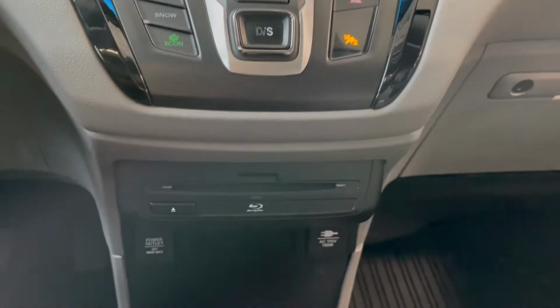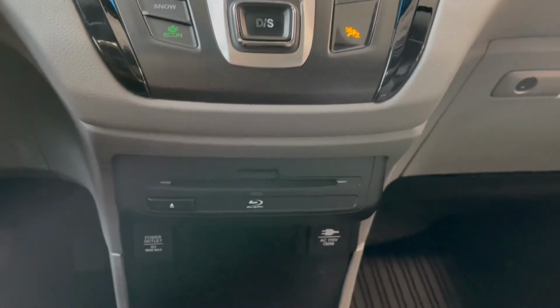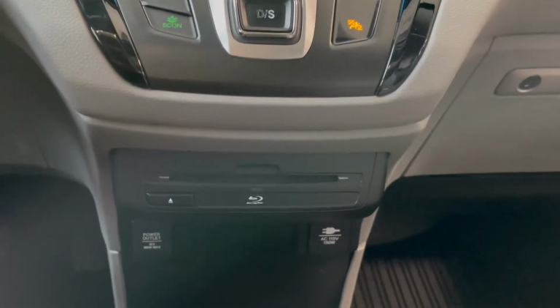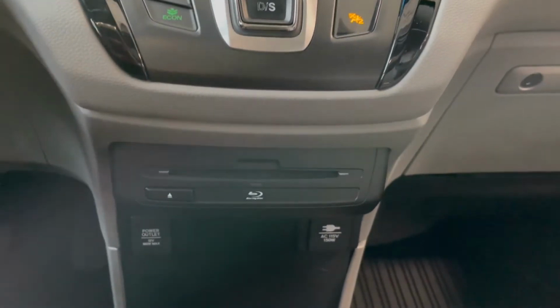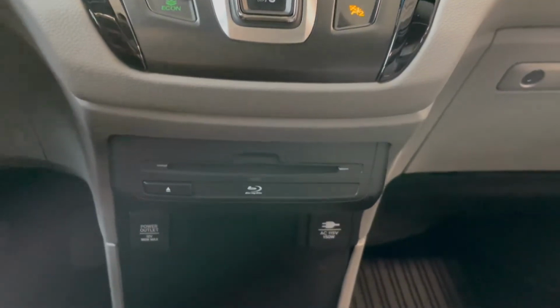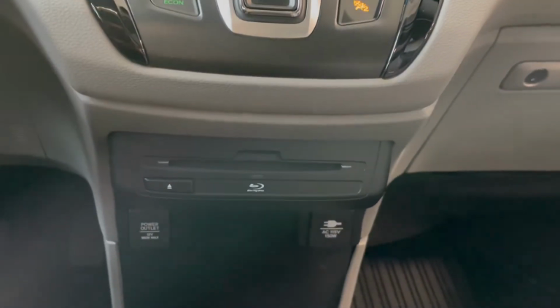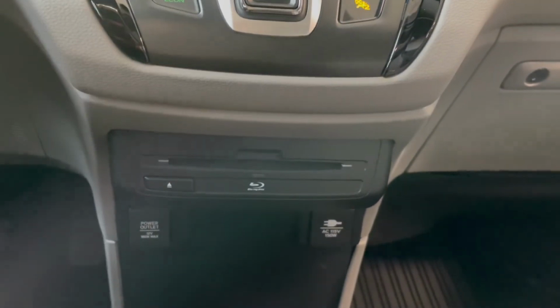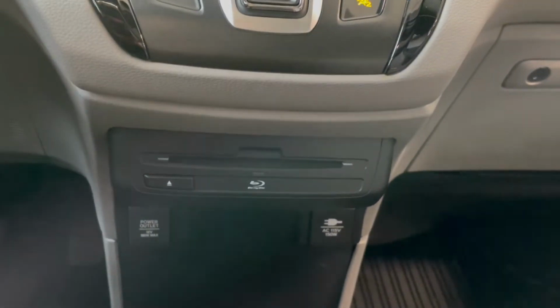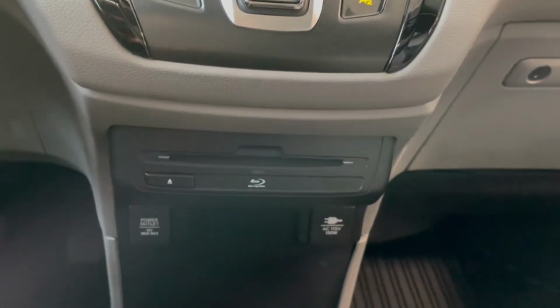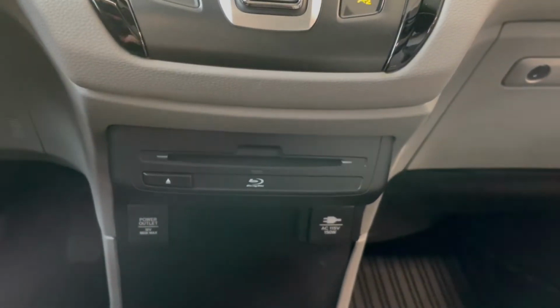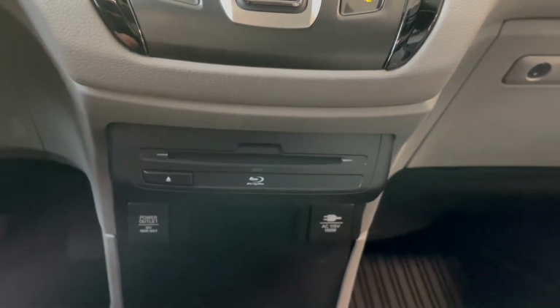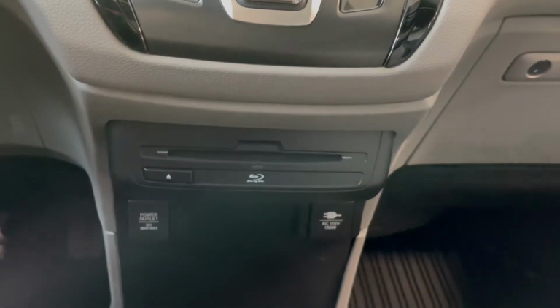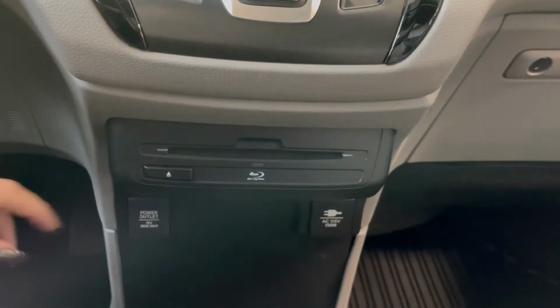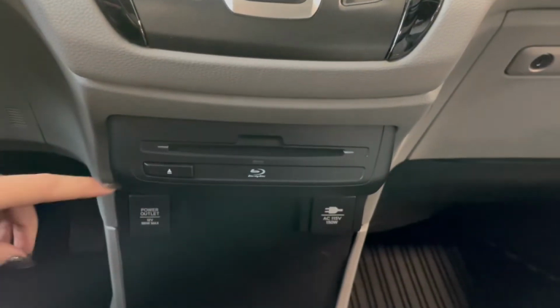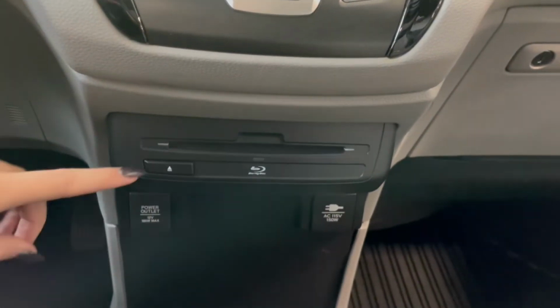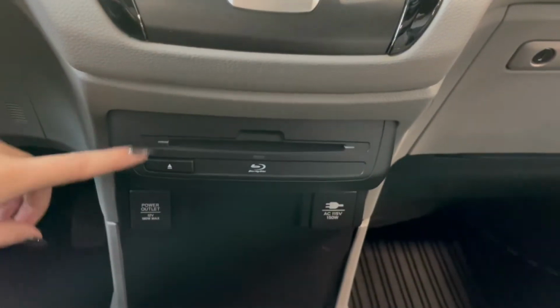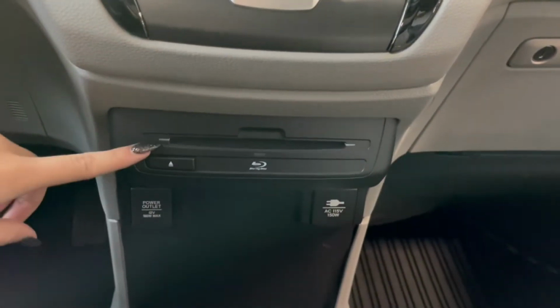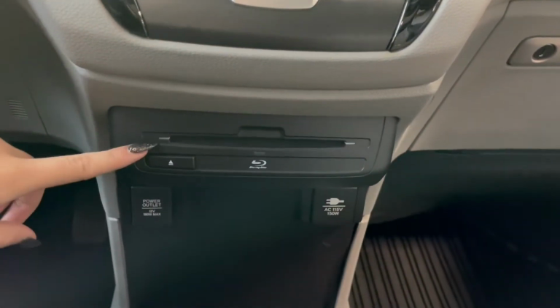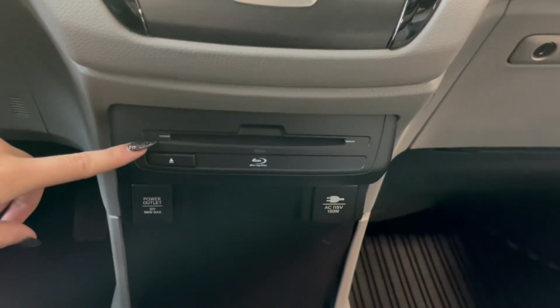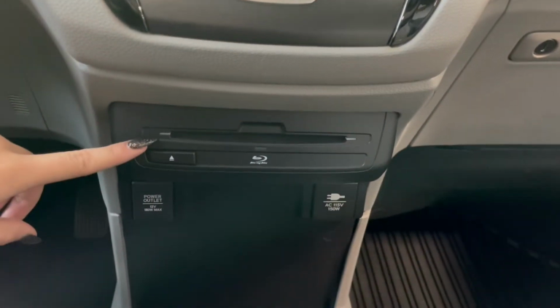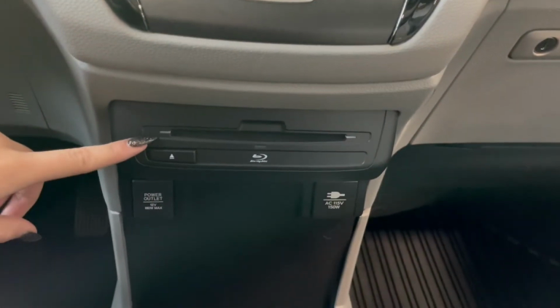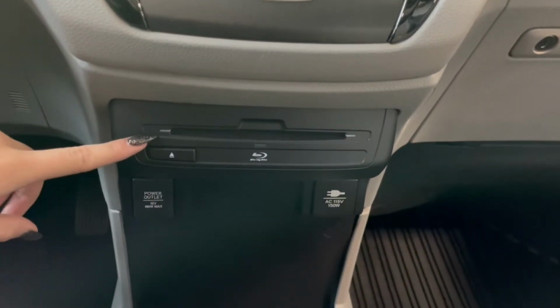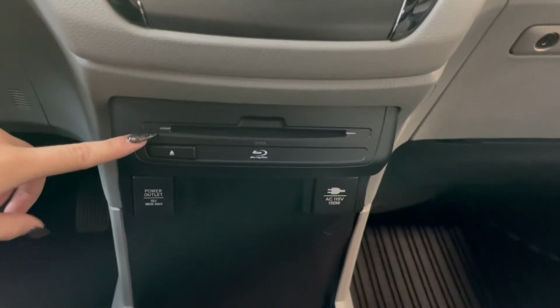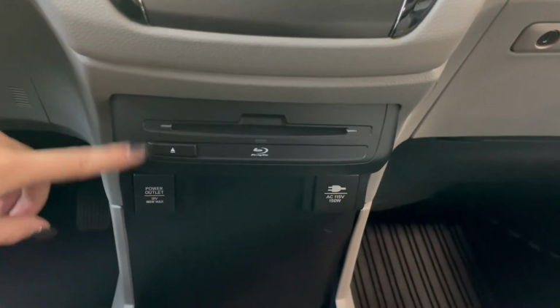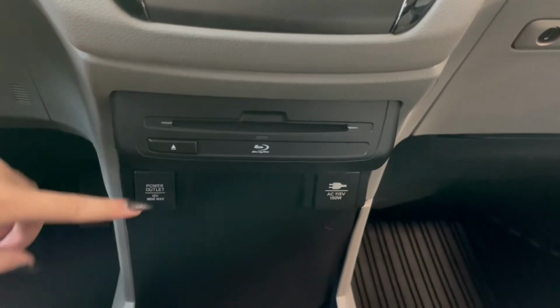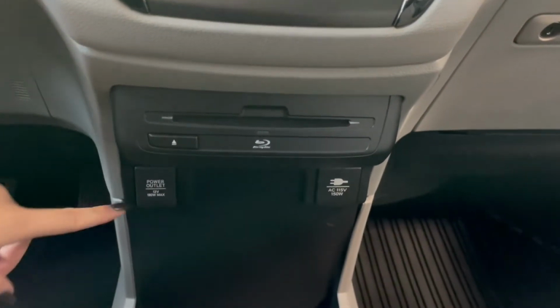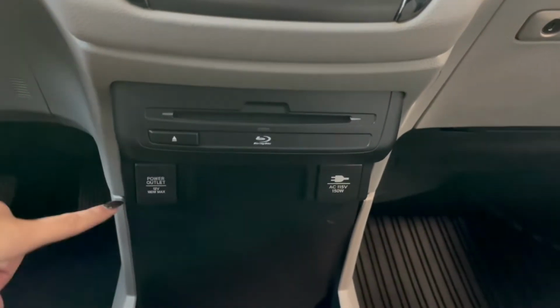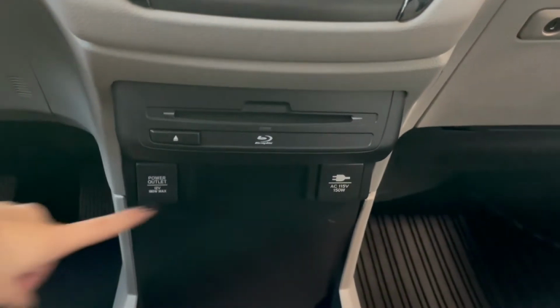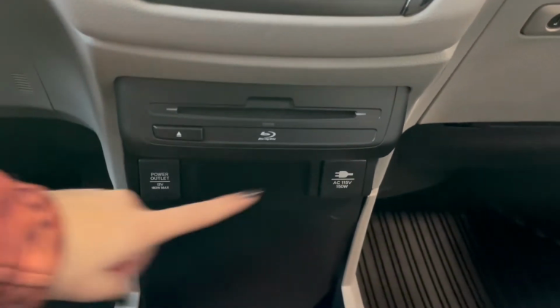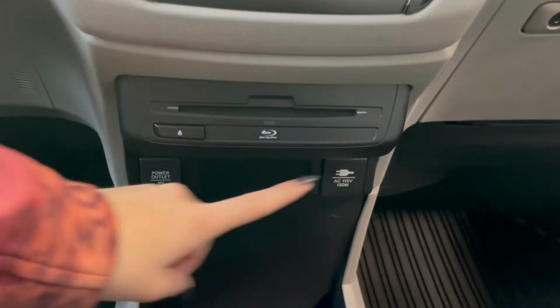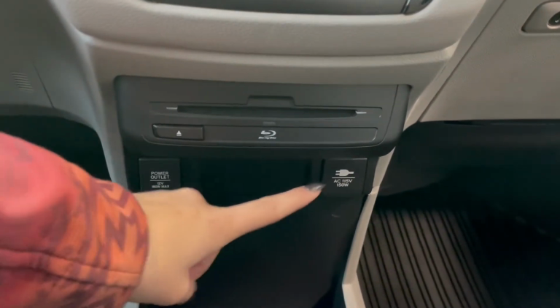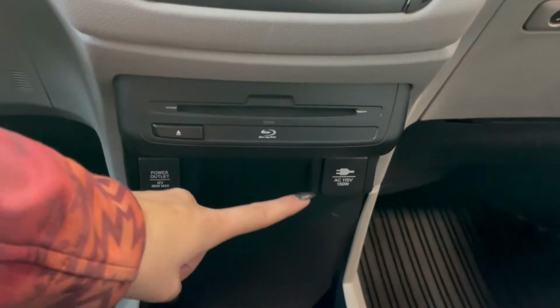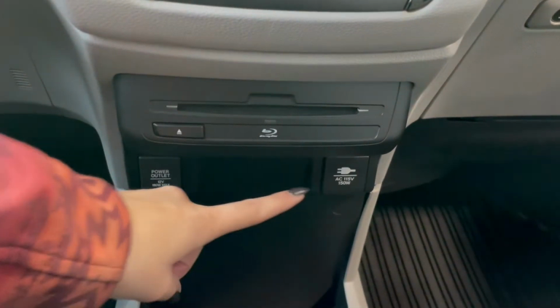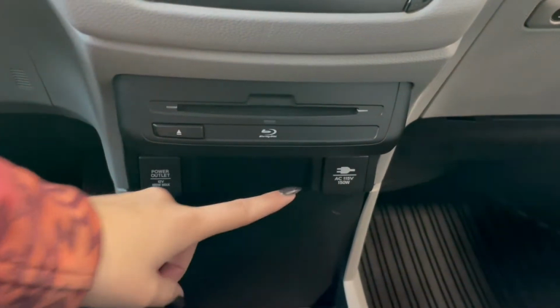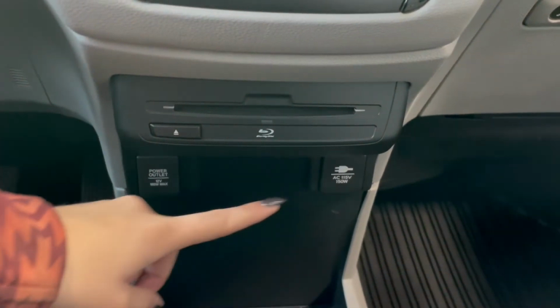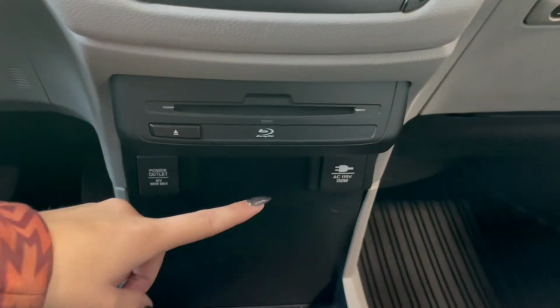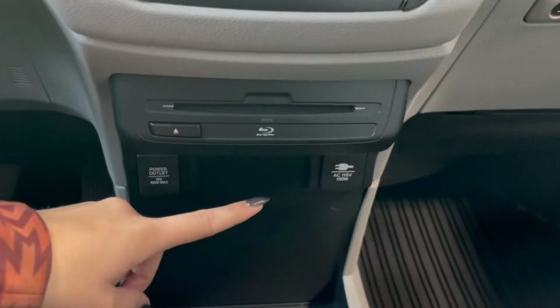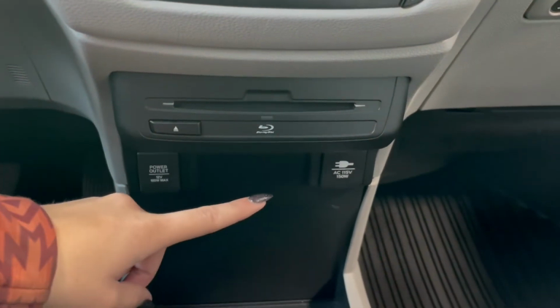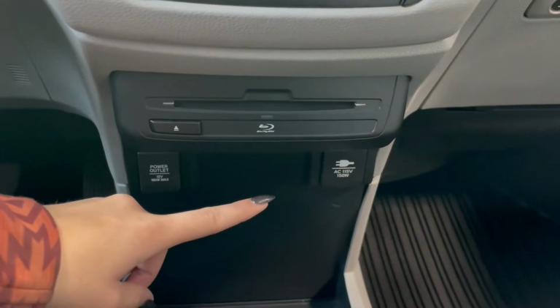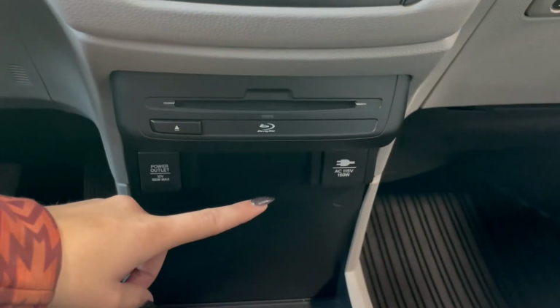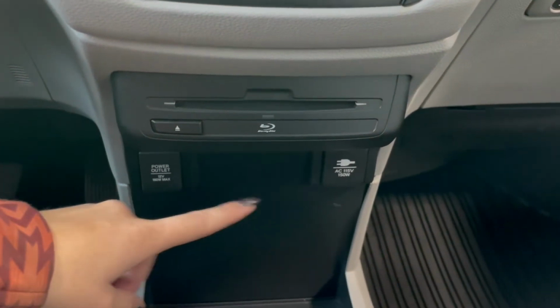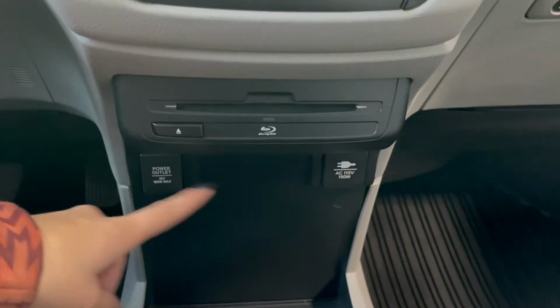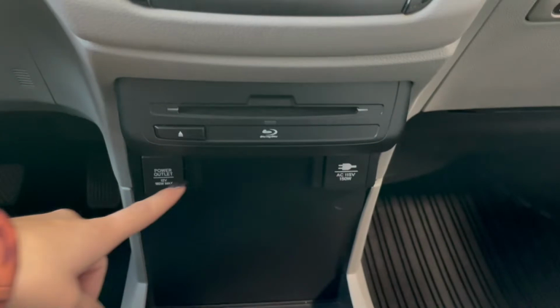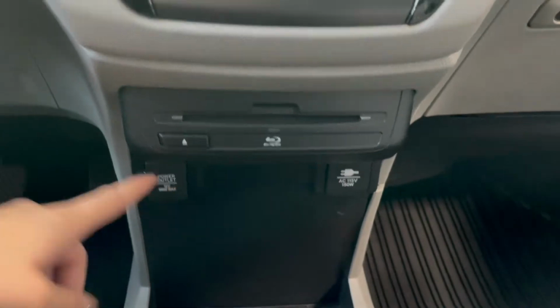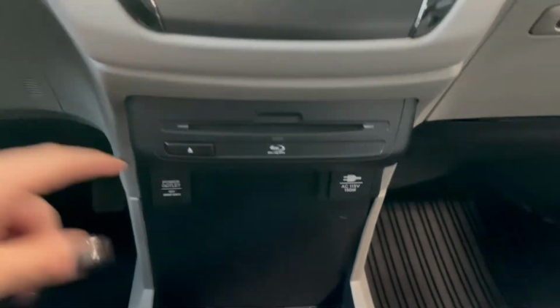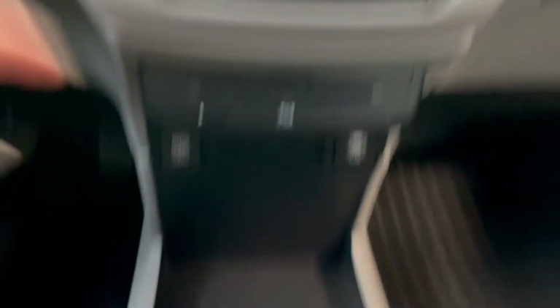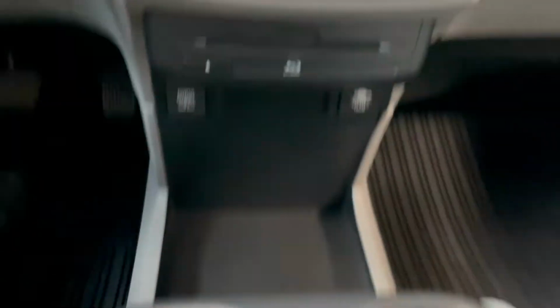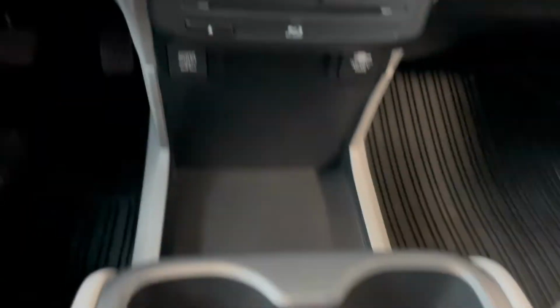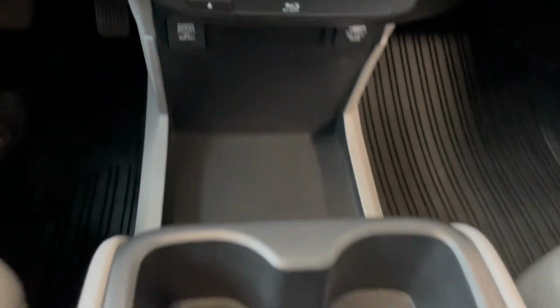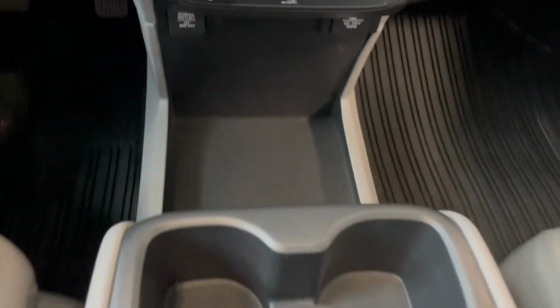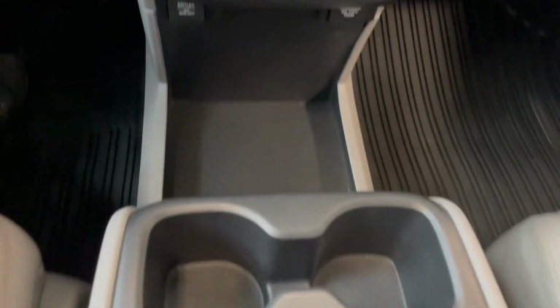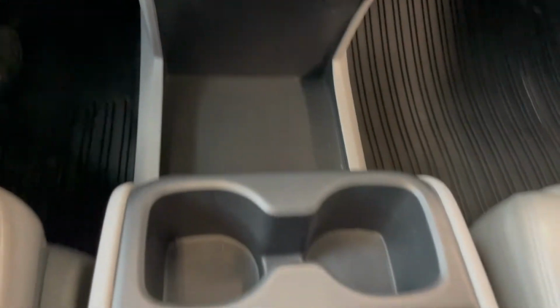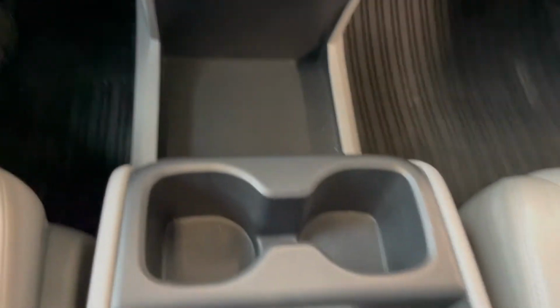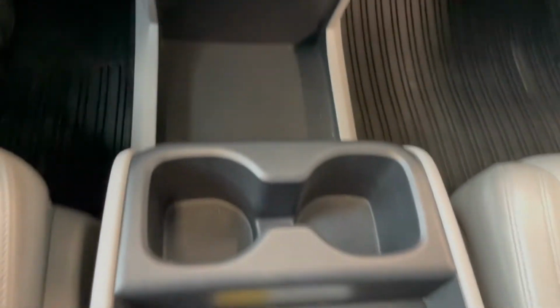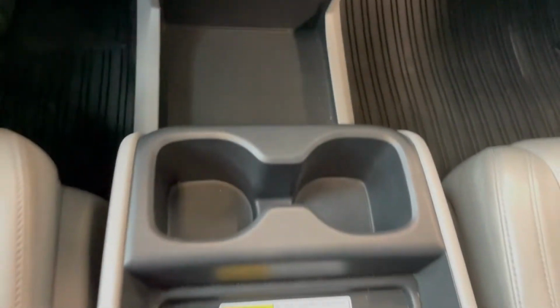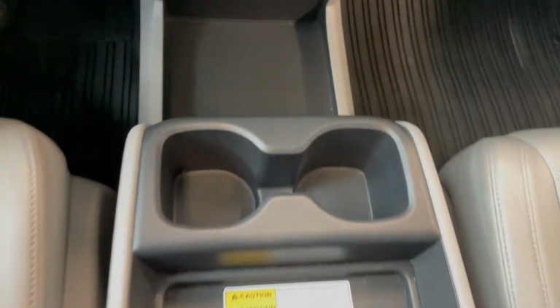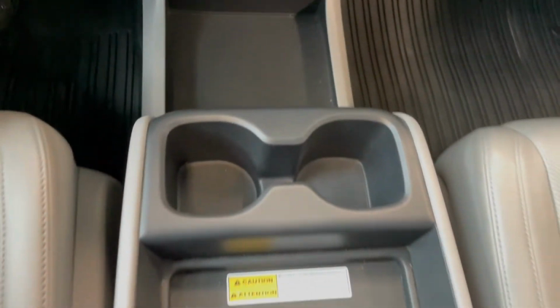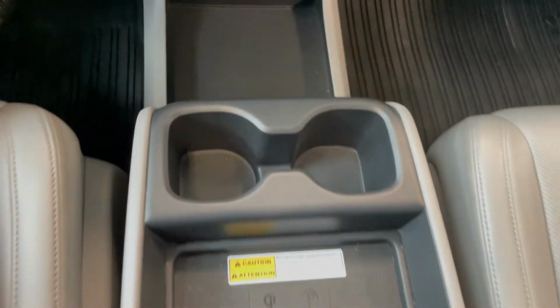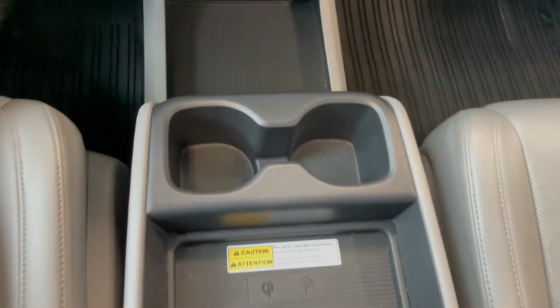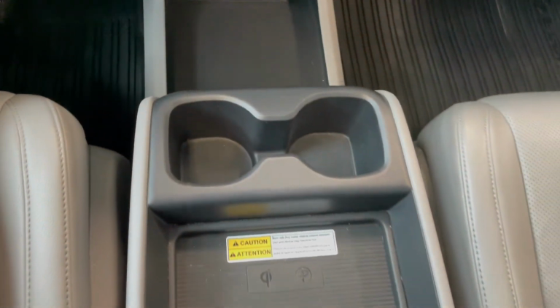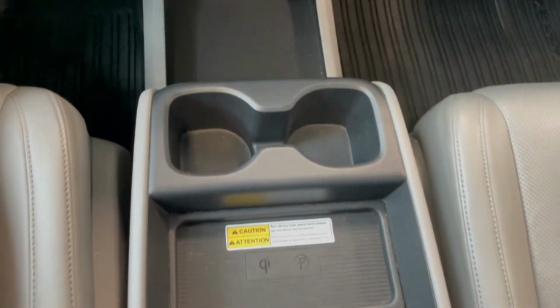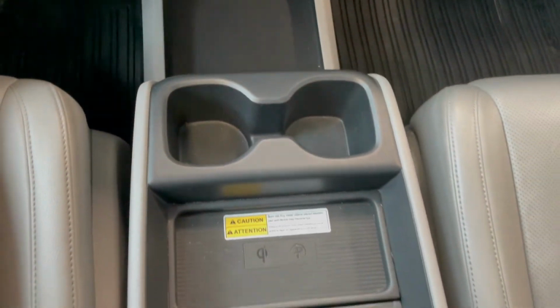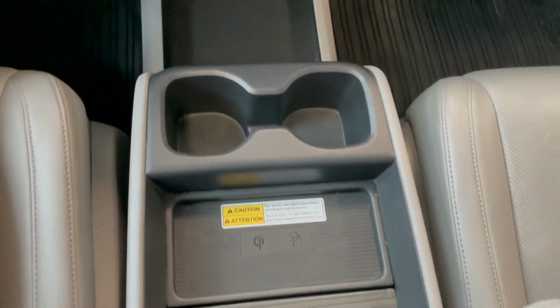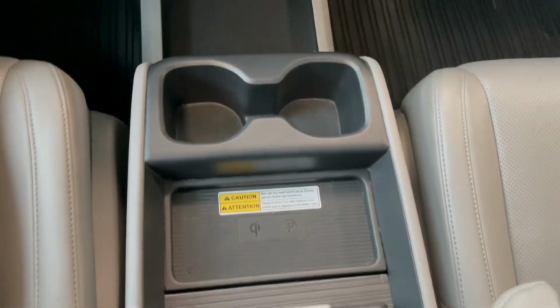Down at the bottom here you have your DVD insert along with a couple of outlets and your wireless phone charger in the middle.